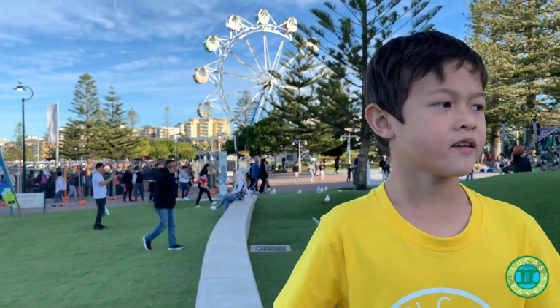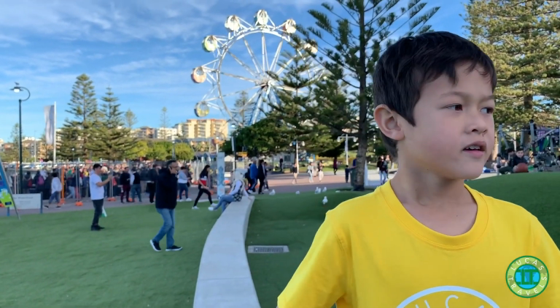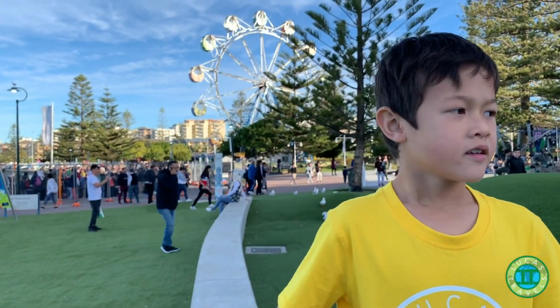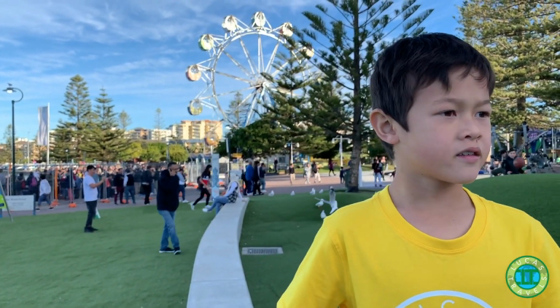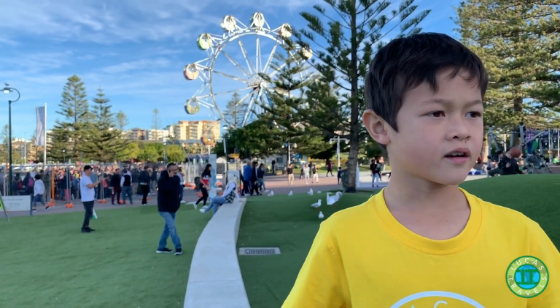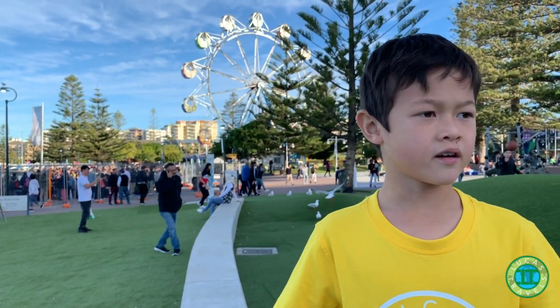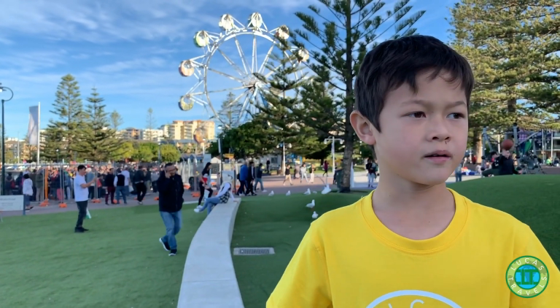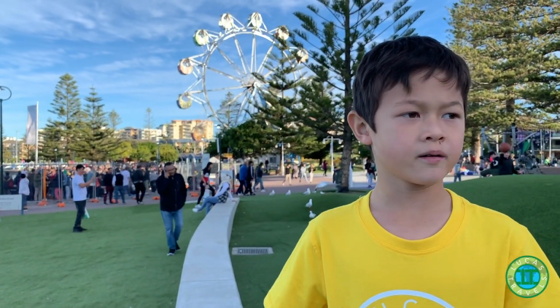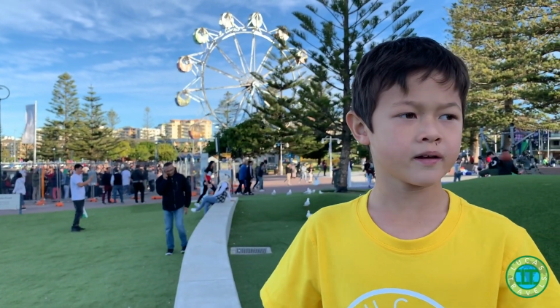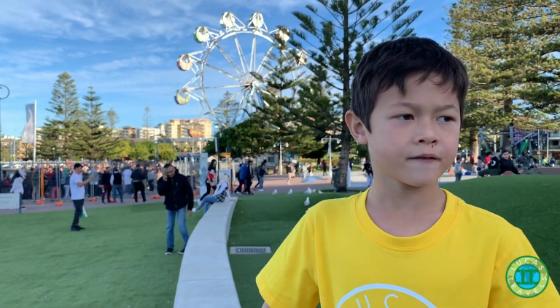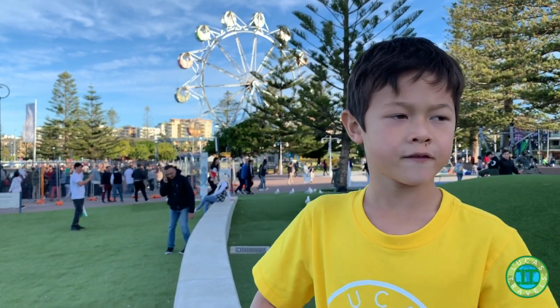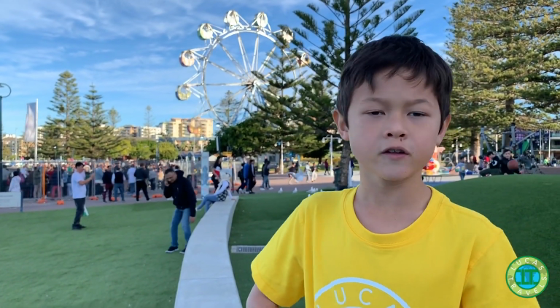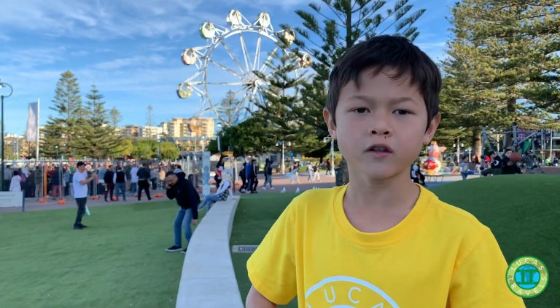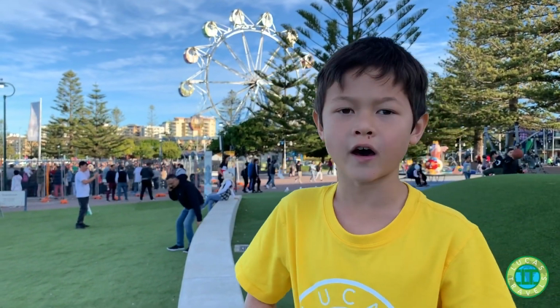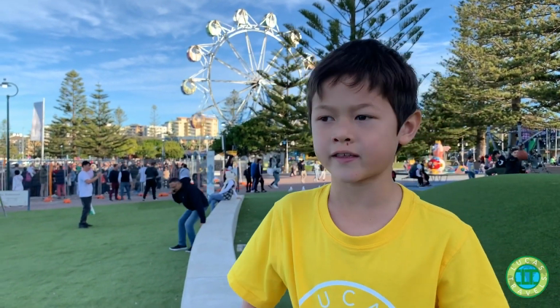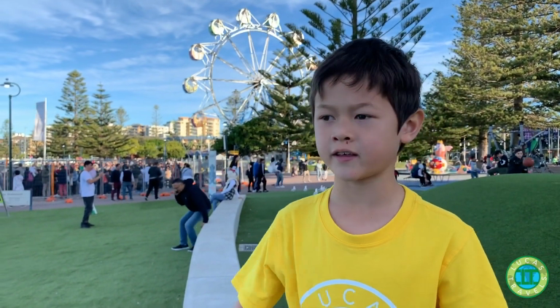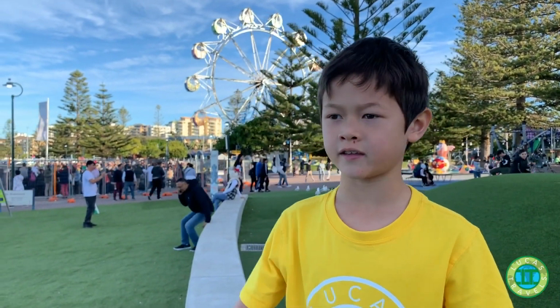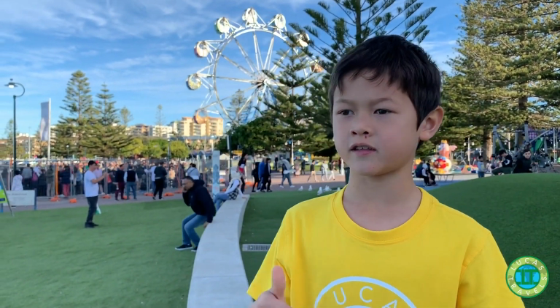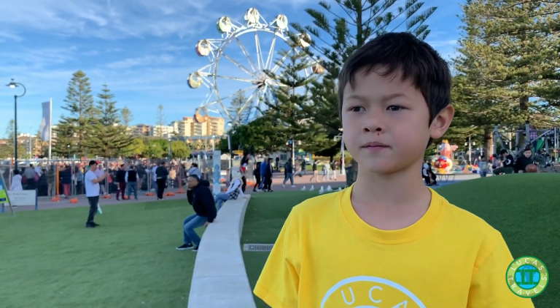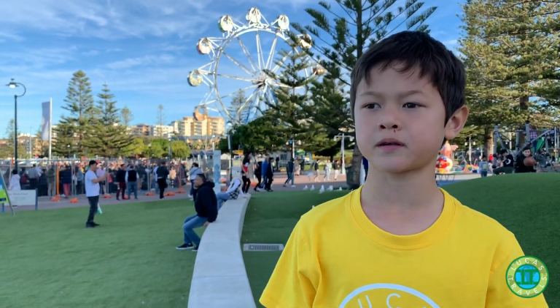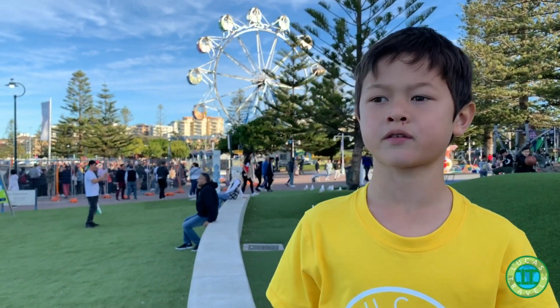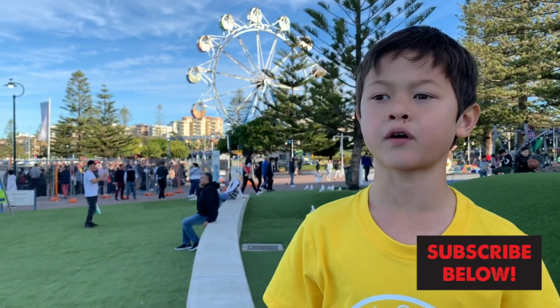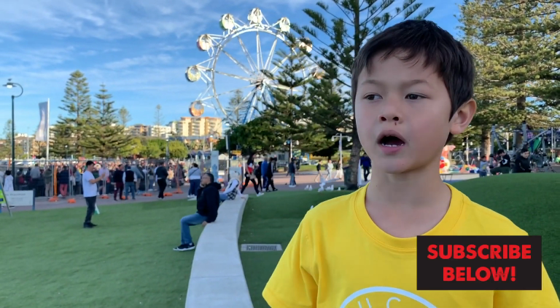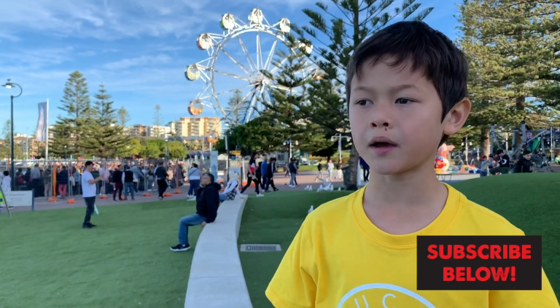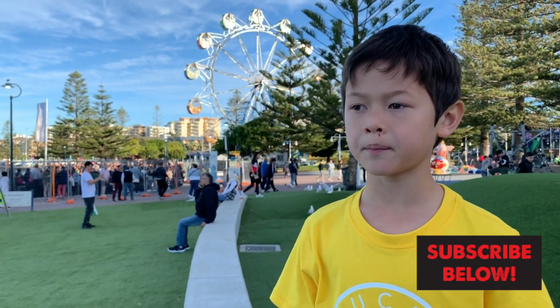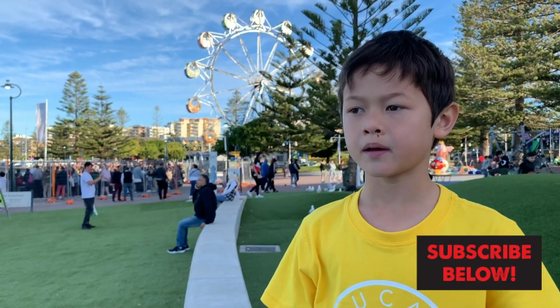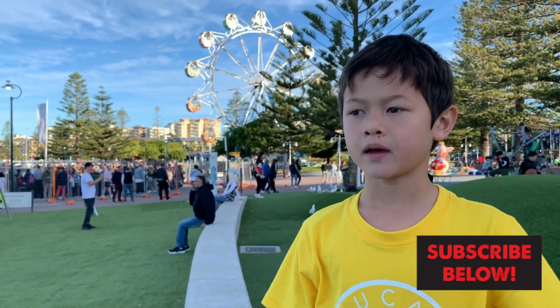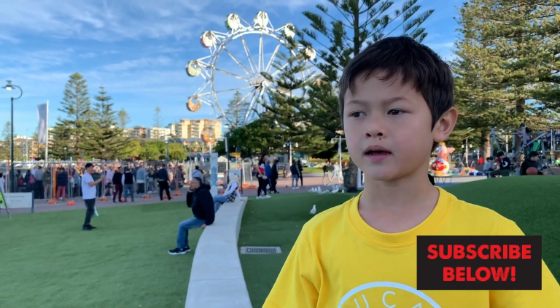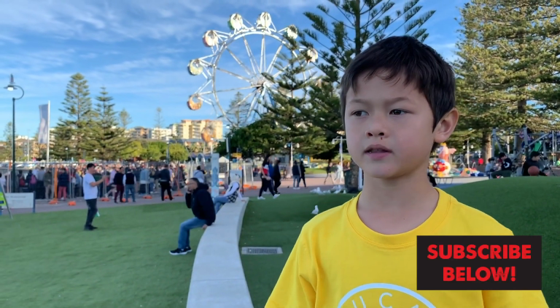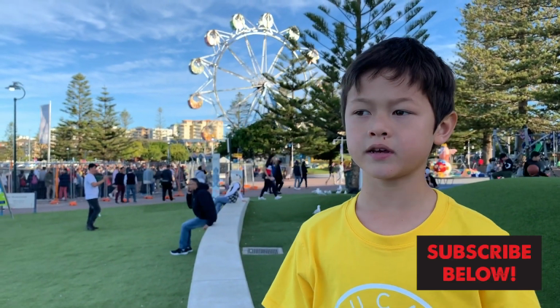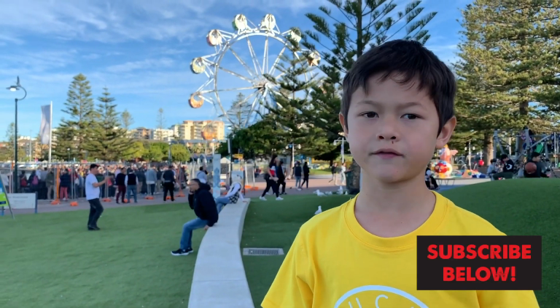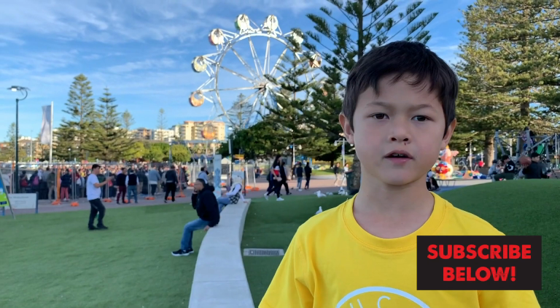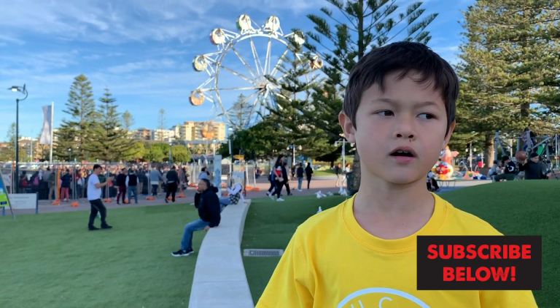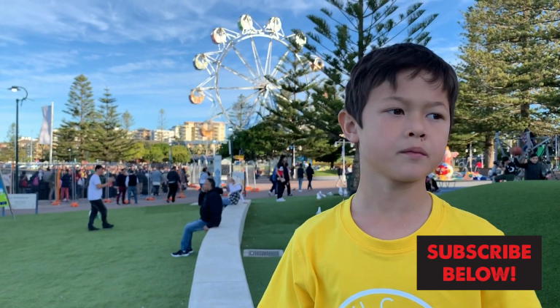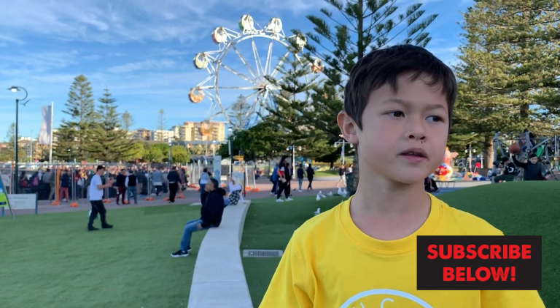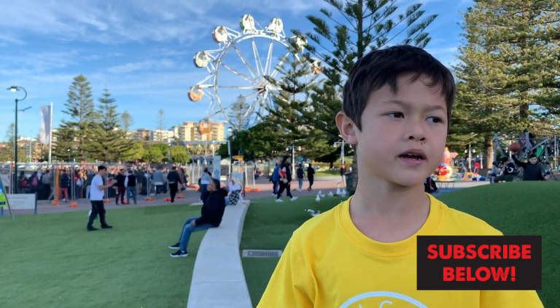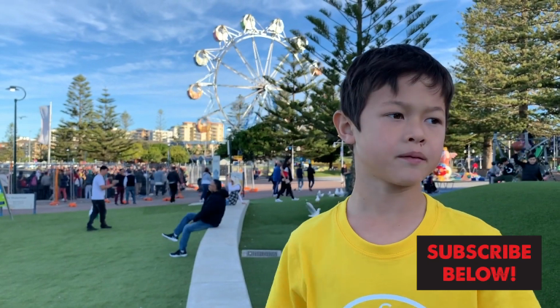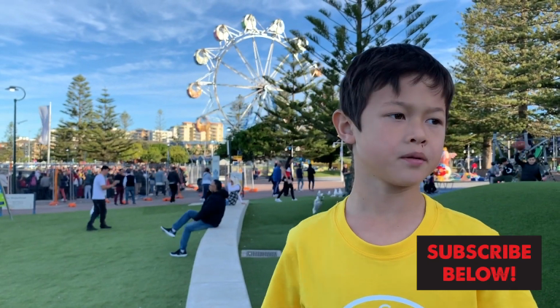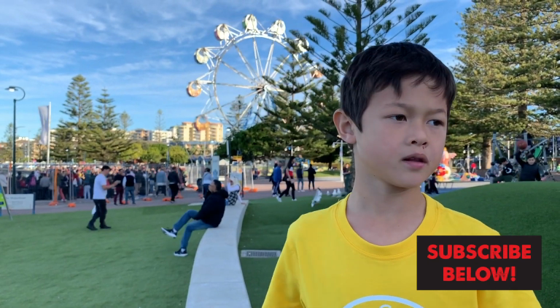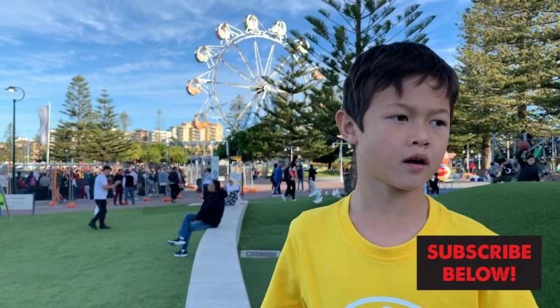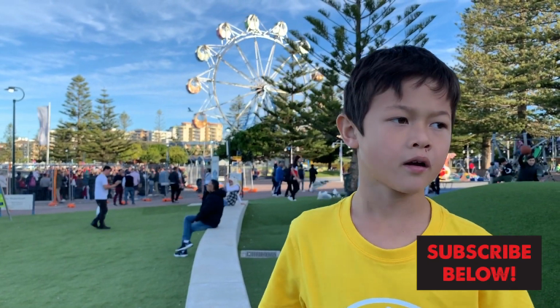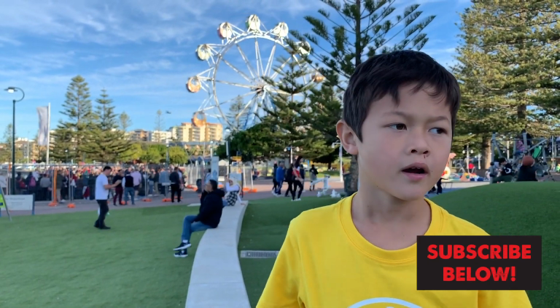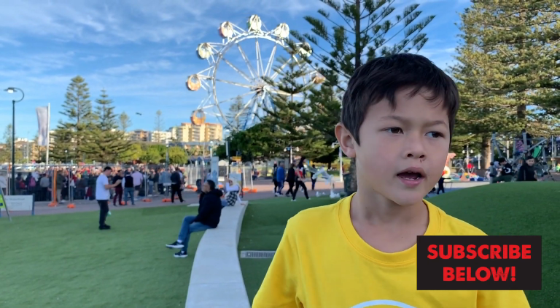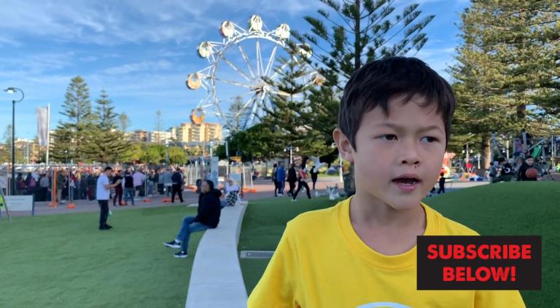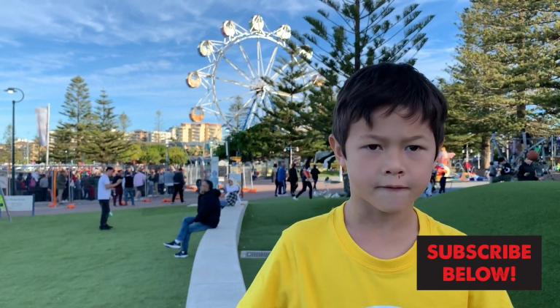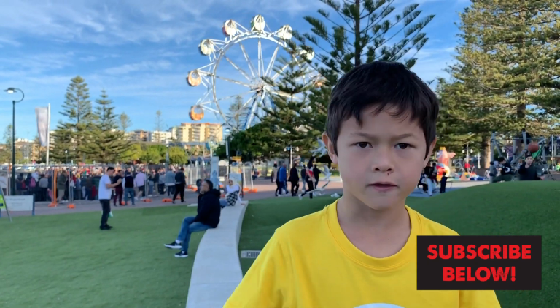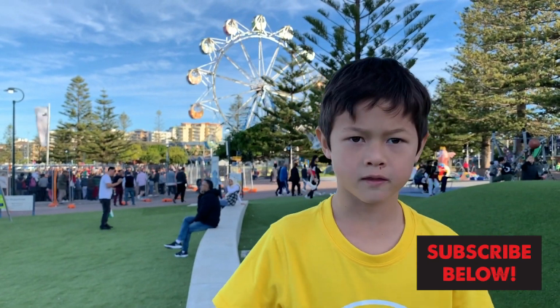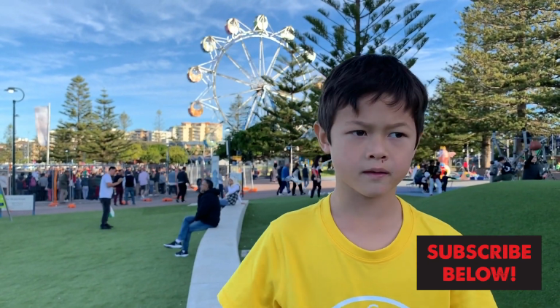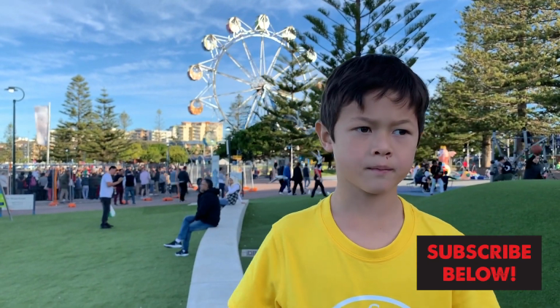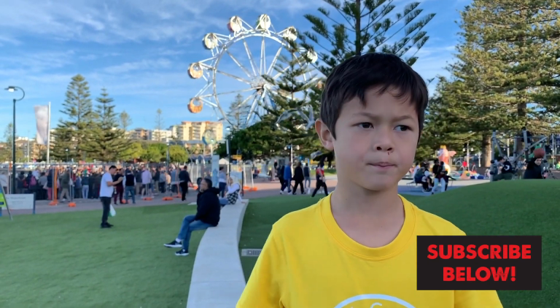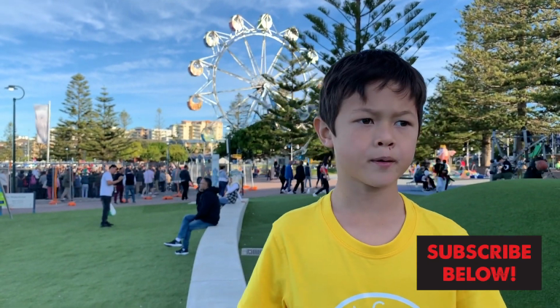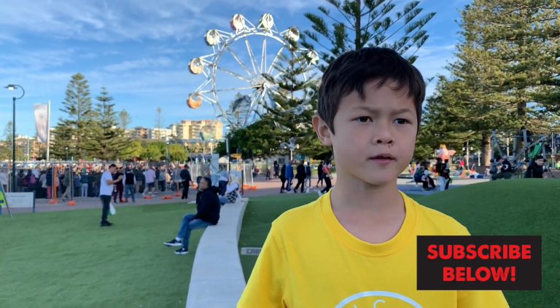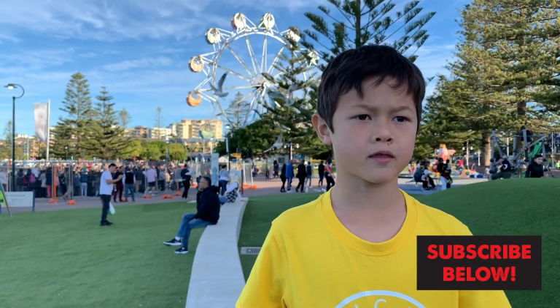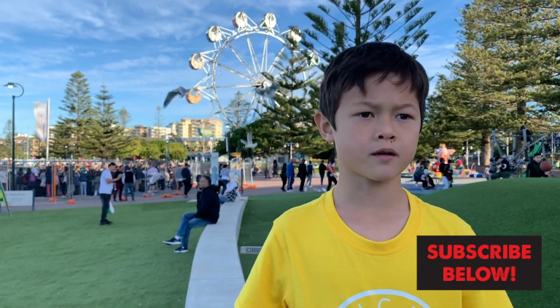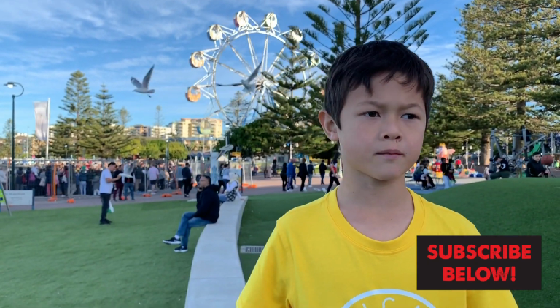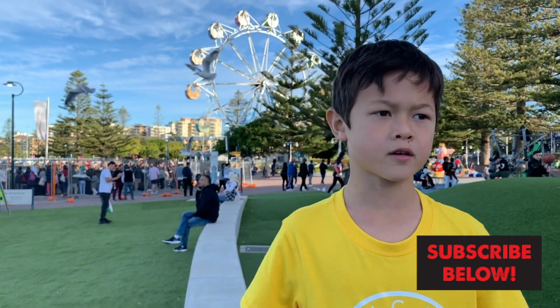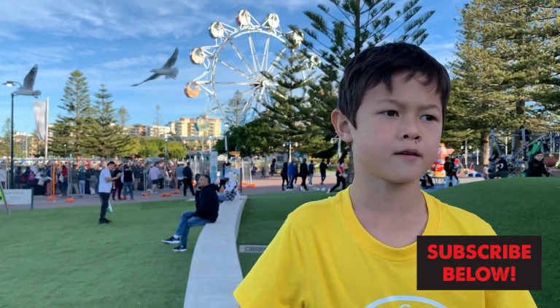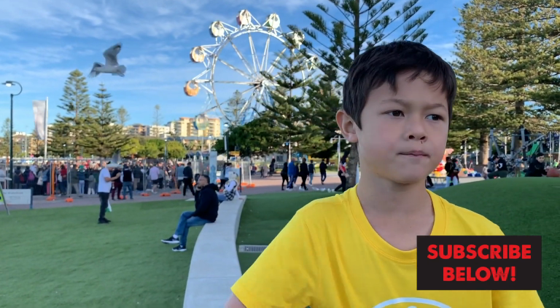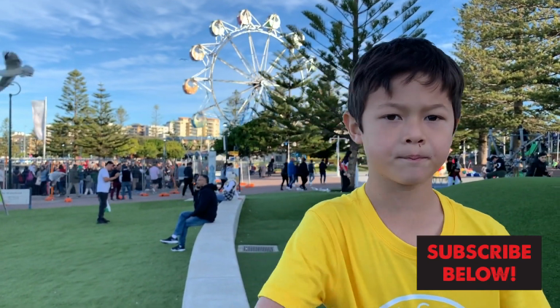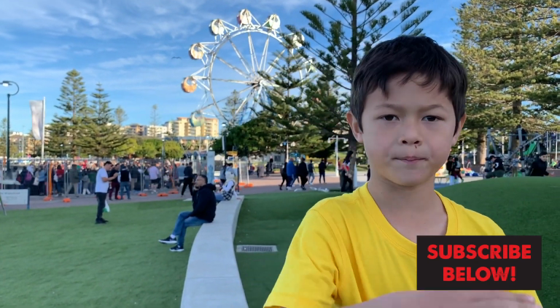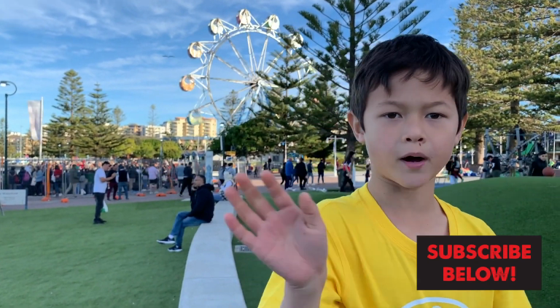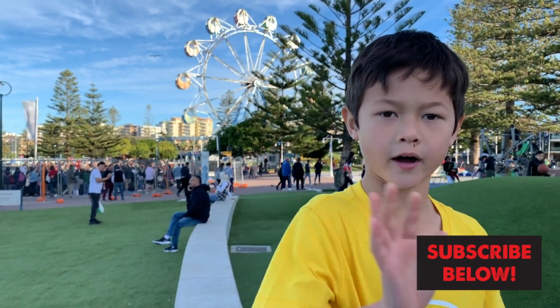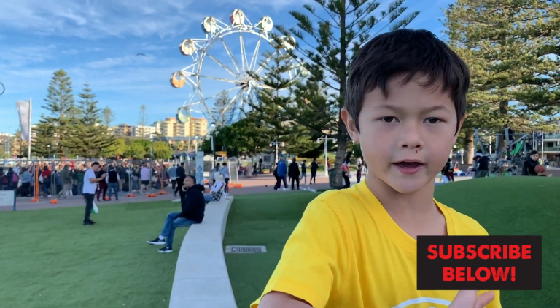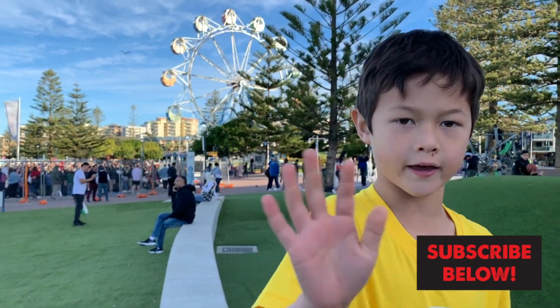So if you liked it, subscribe and leave a comment down below and give a thumbs up. Bye!